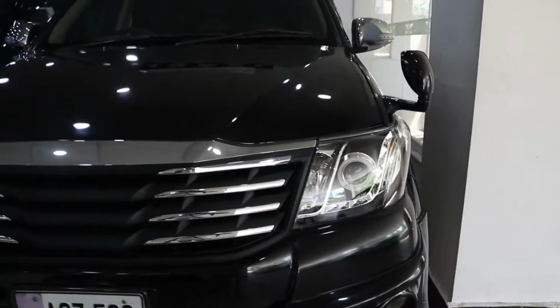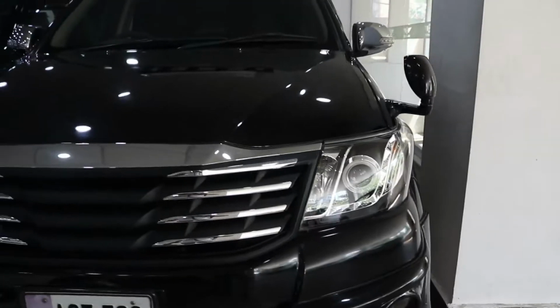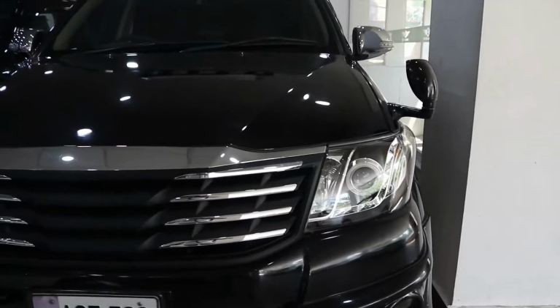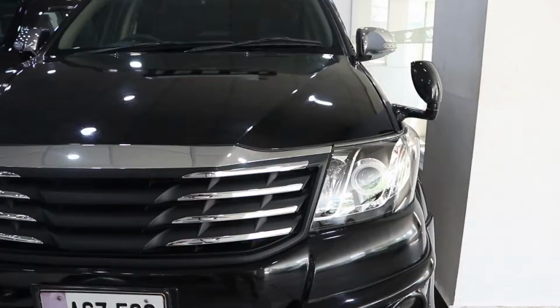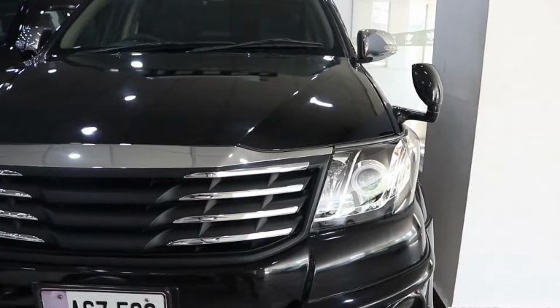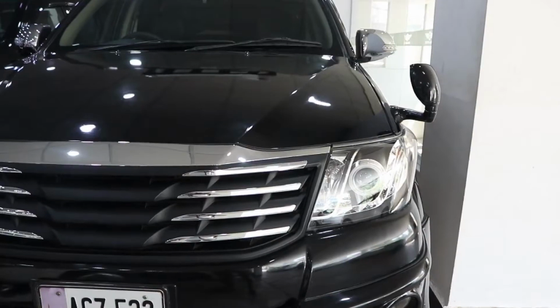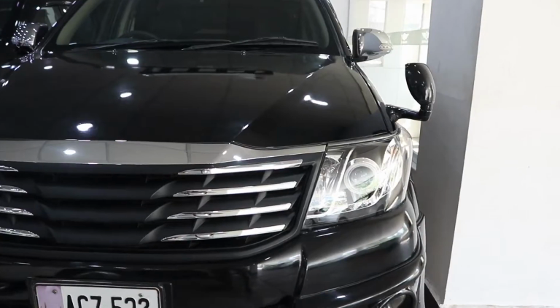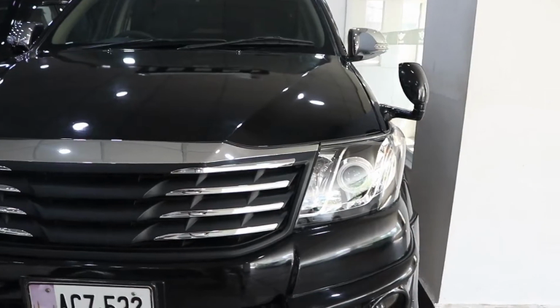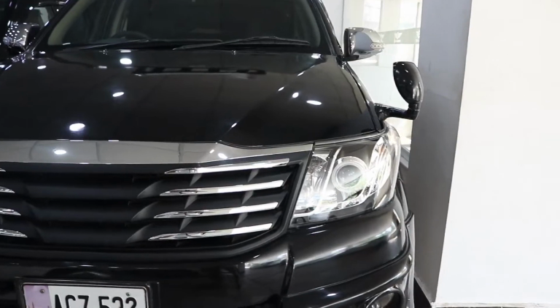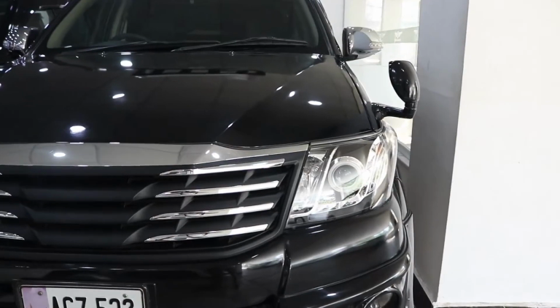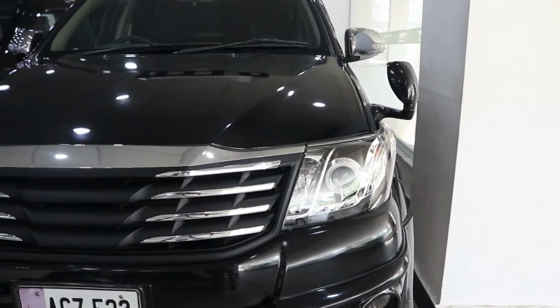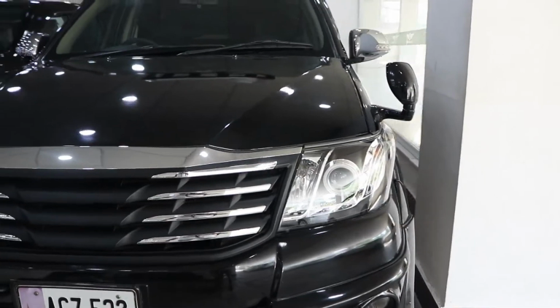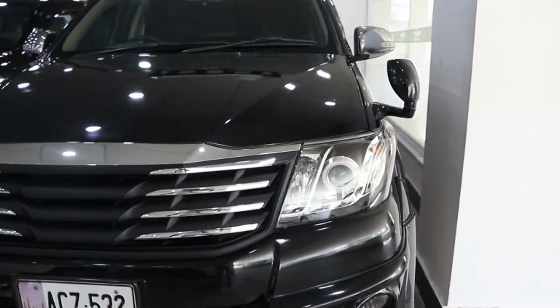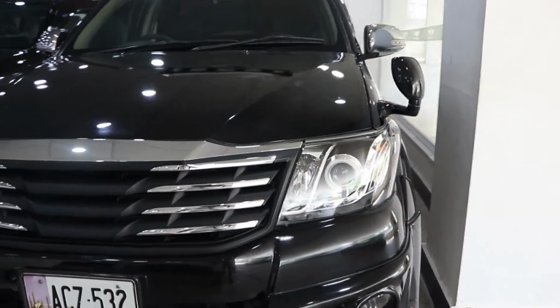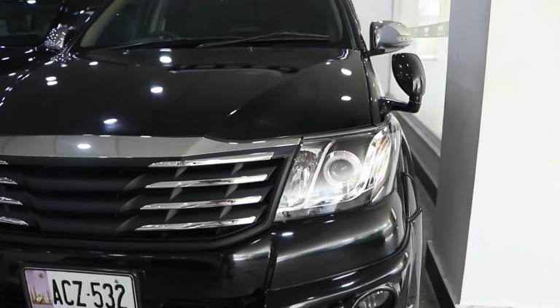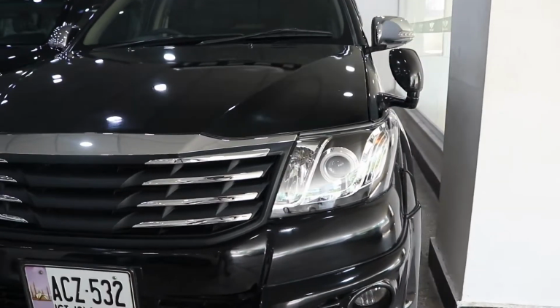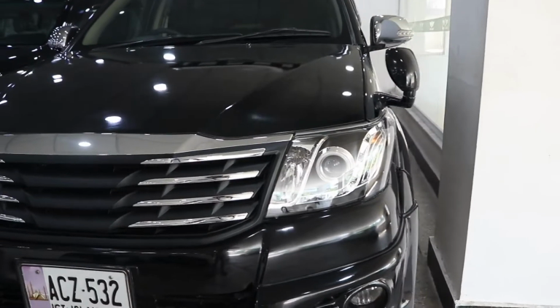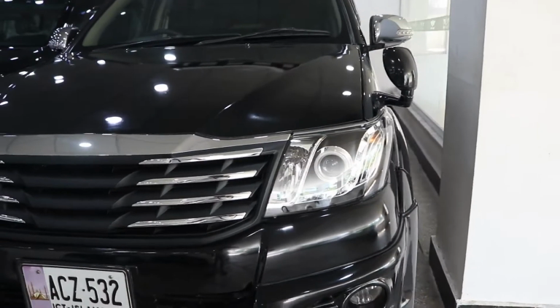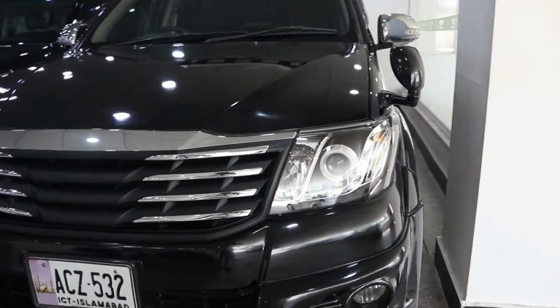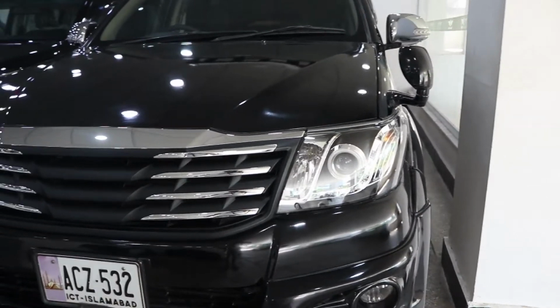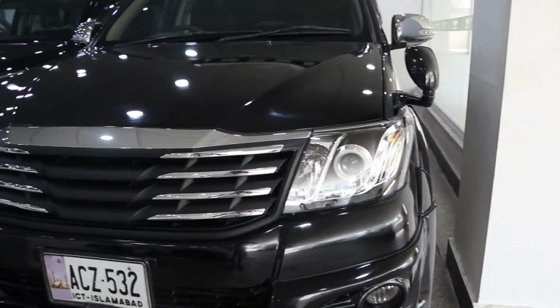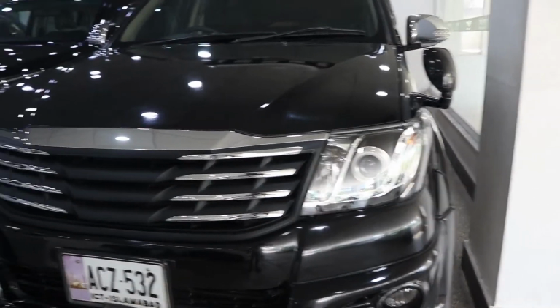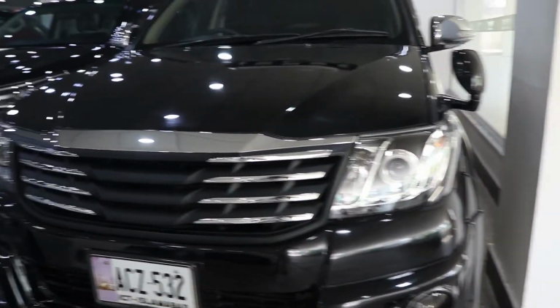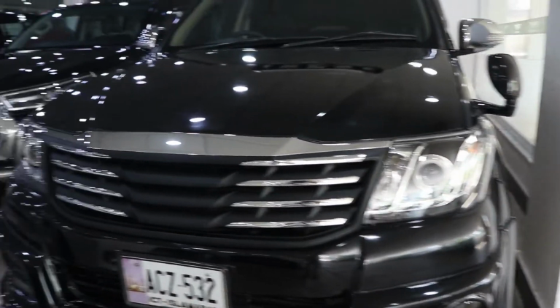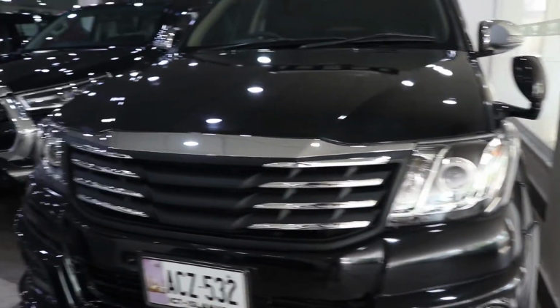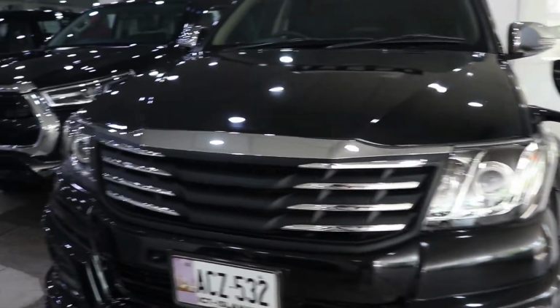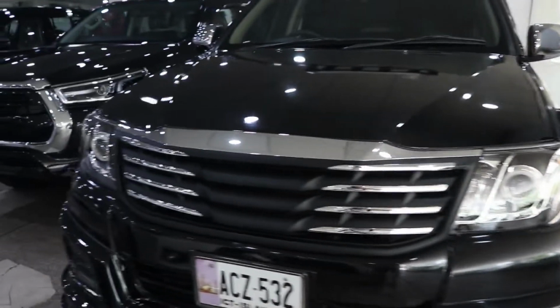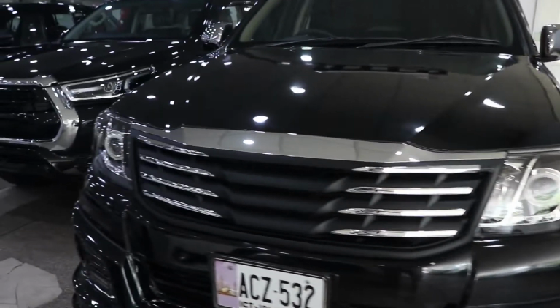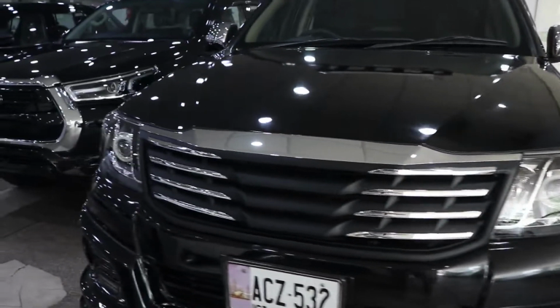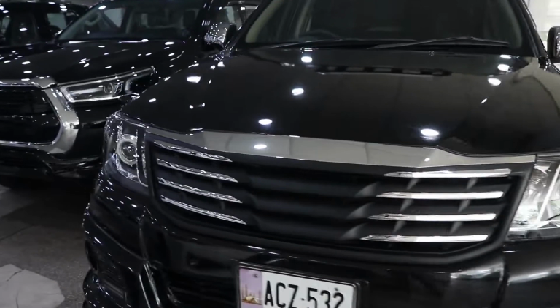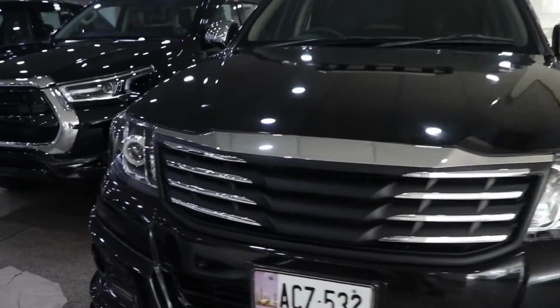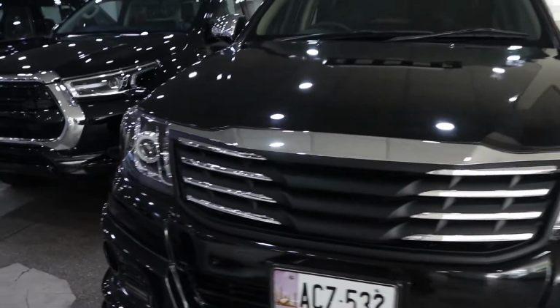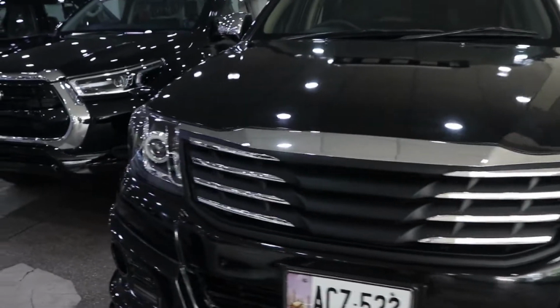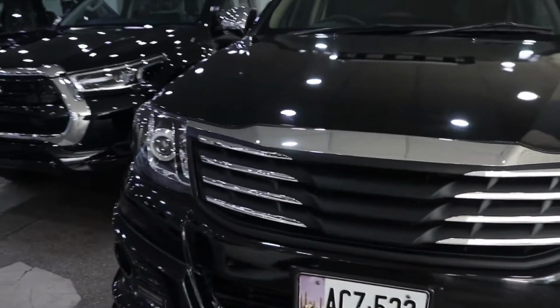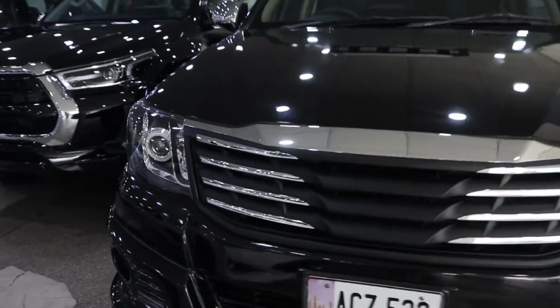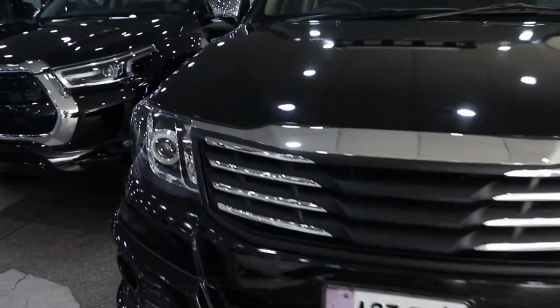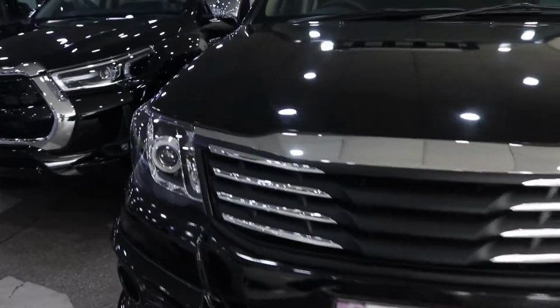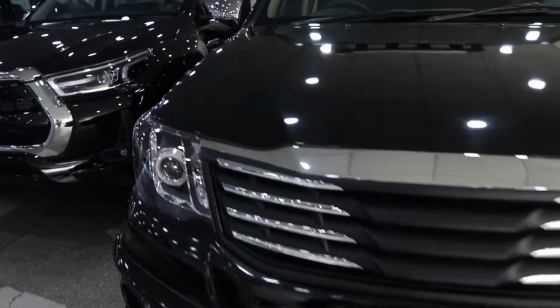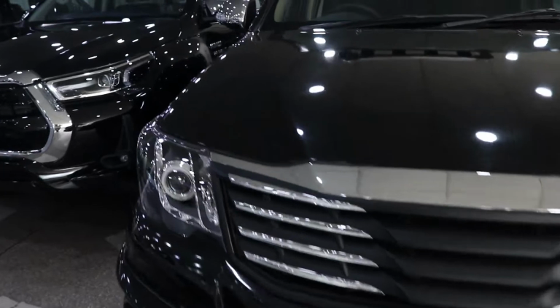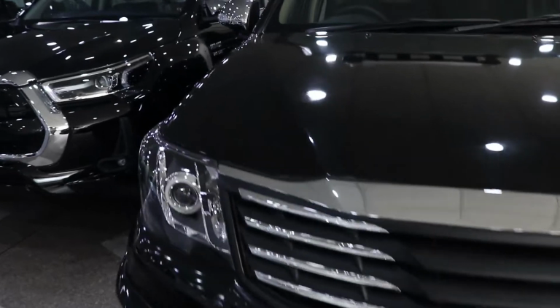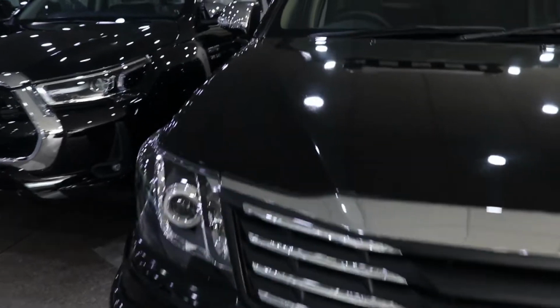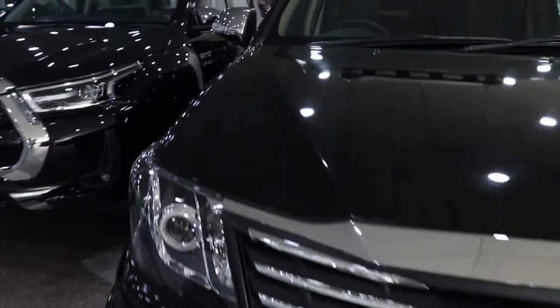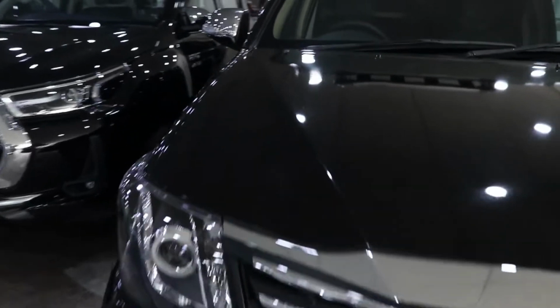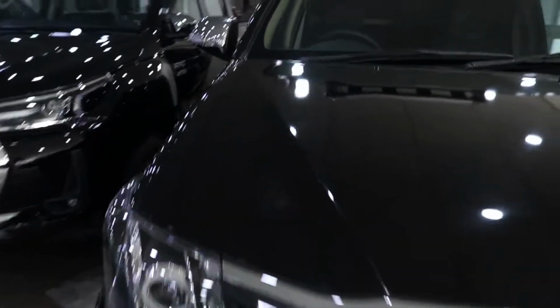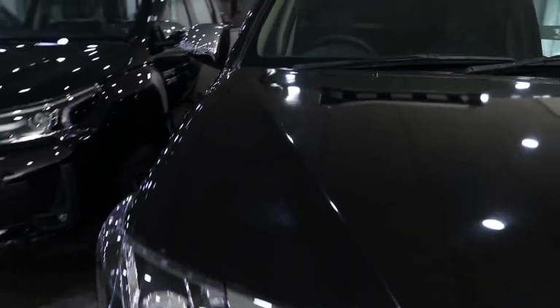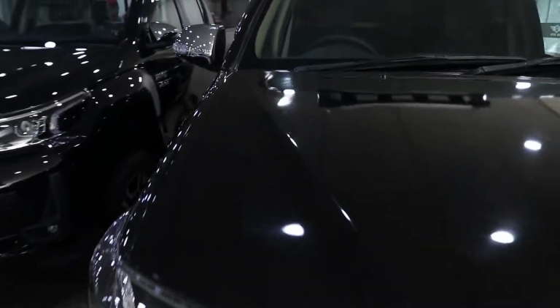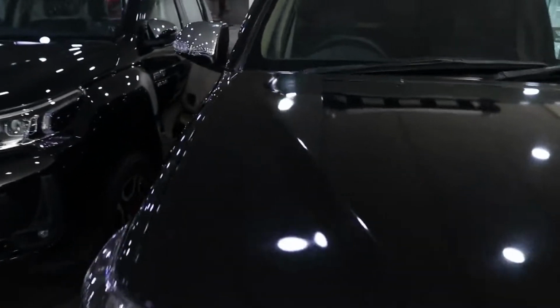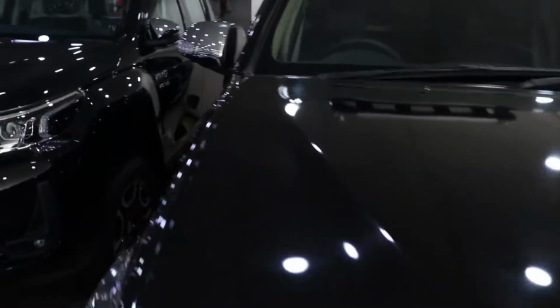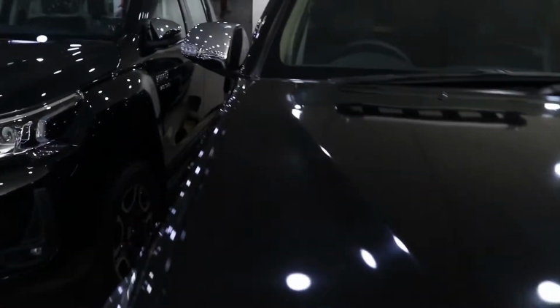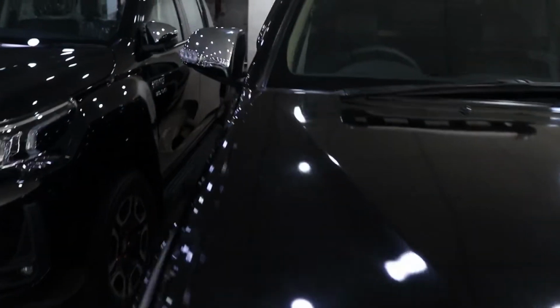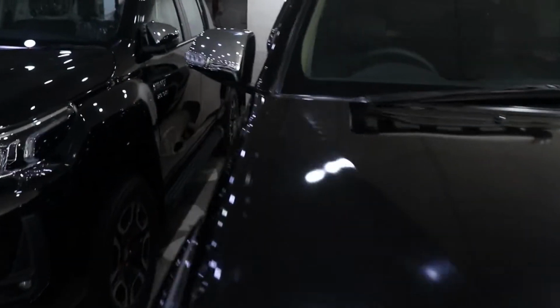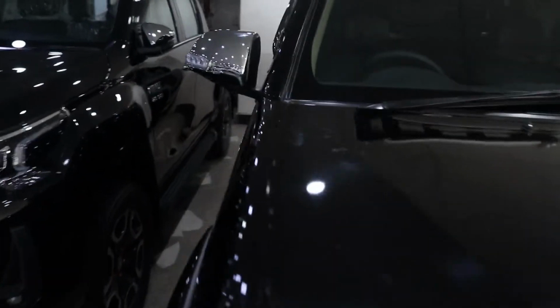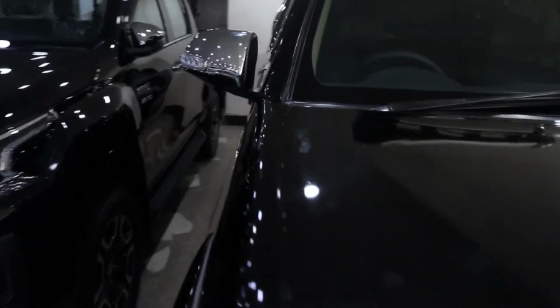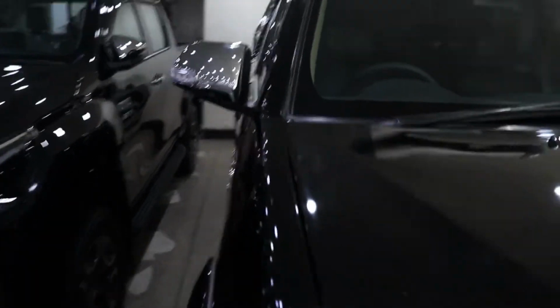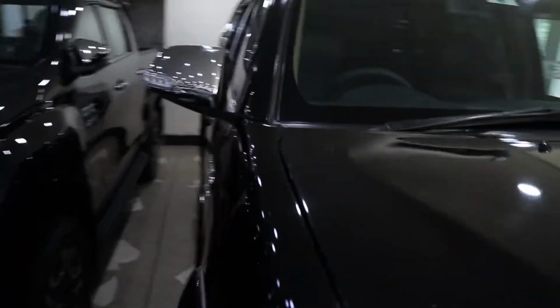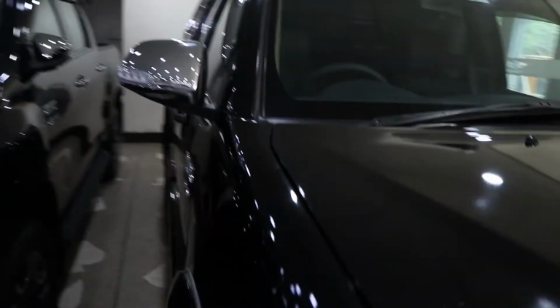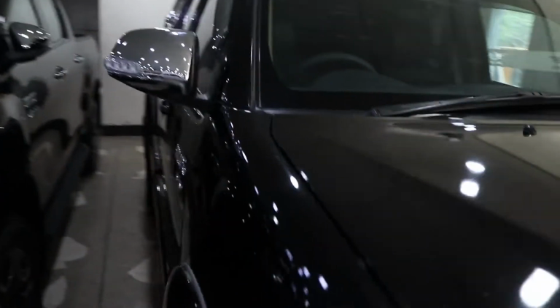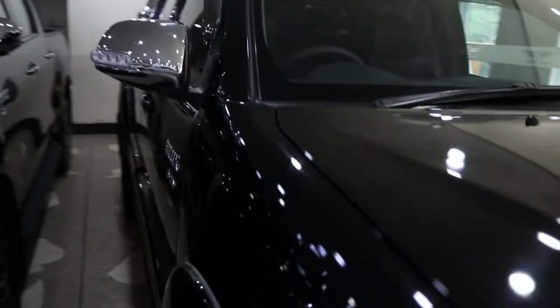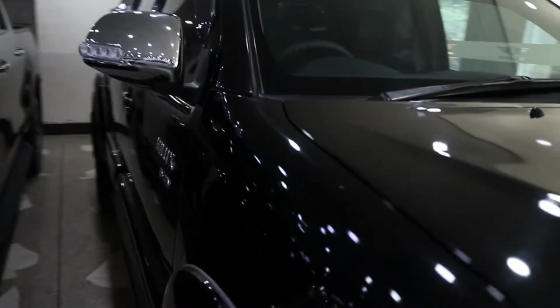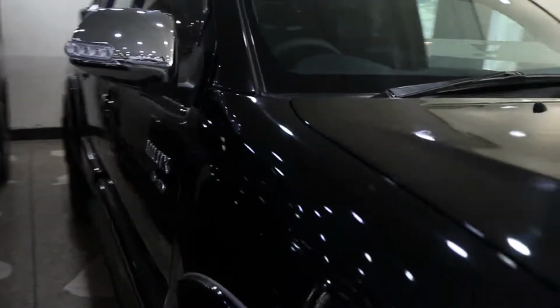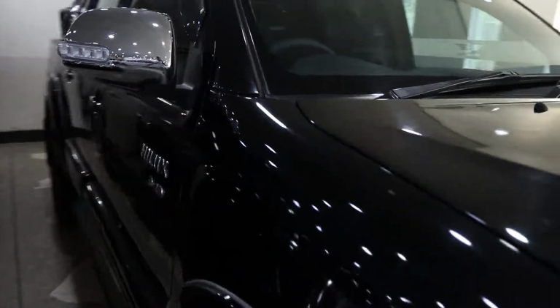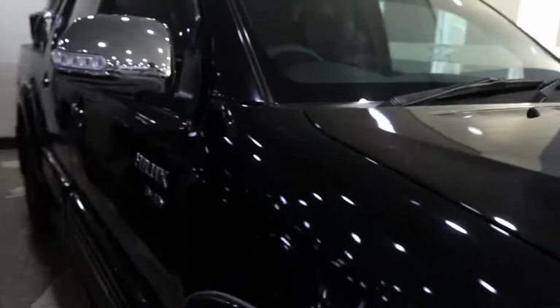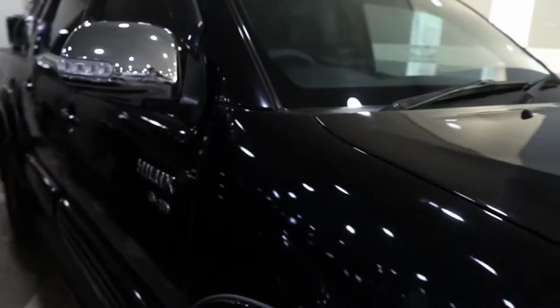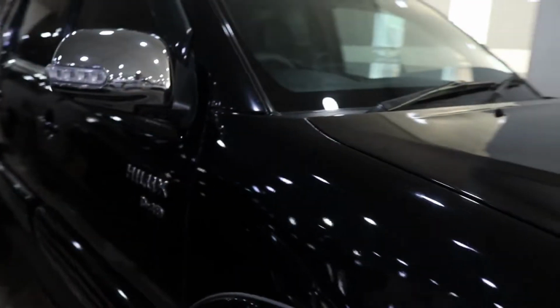It has projector-style headlights. You can see the side look of the car — this is the side view.